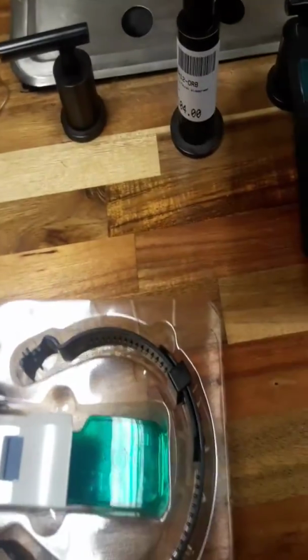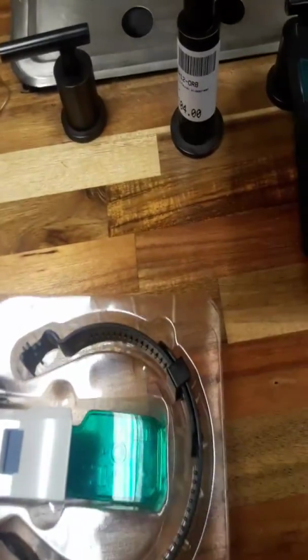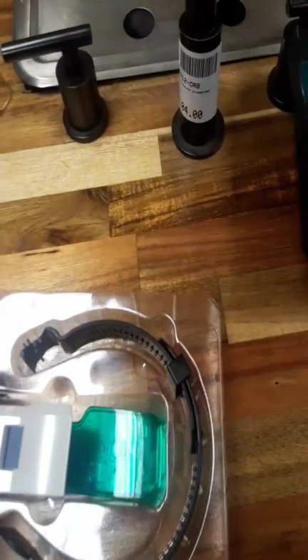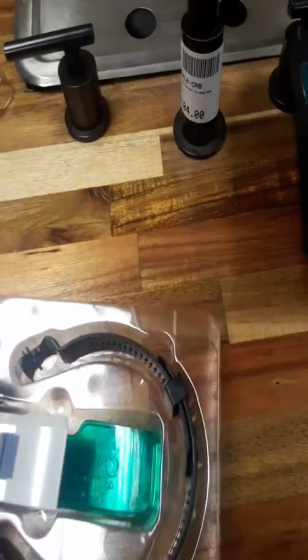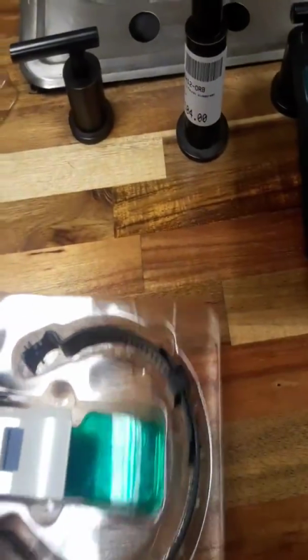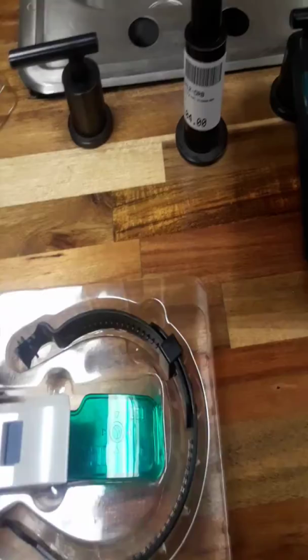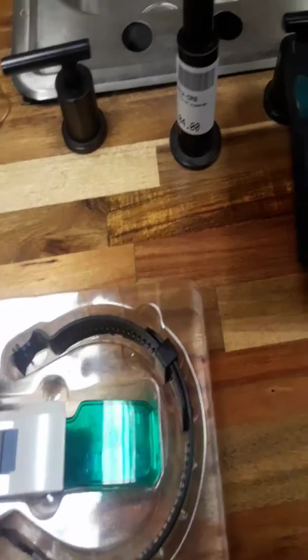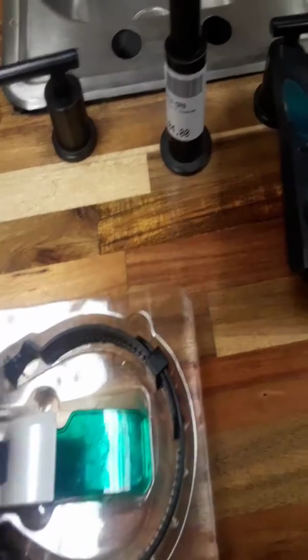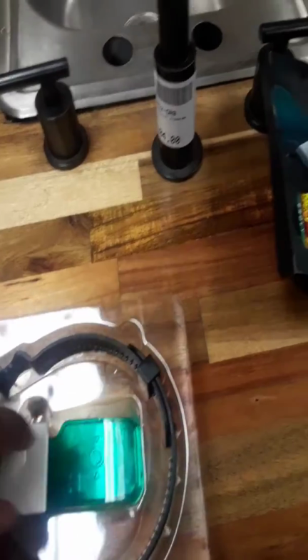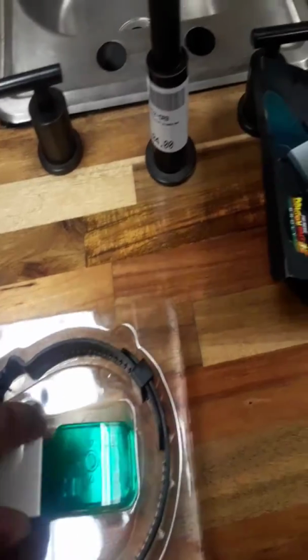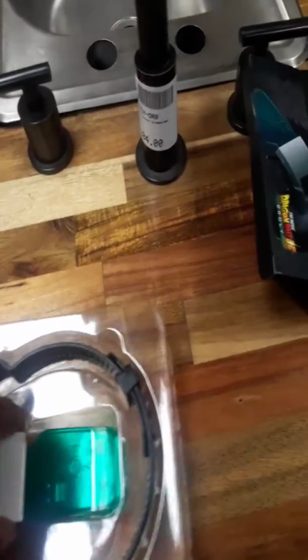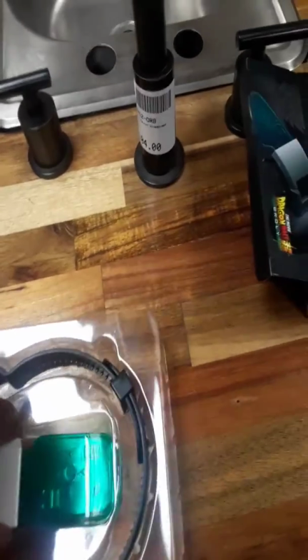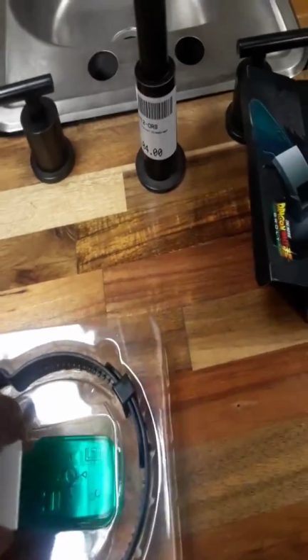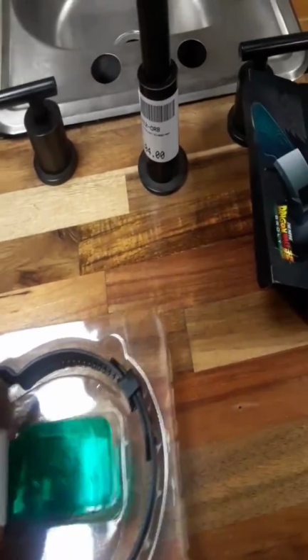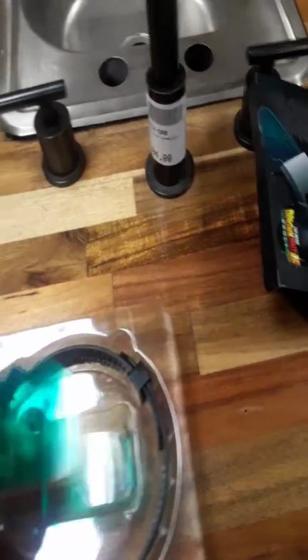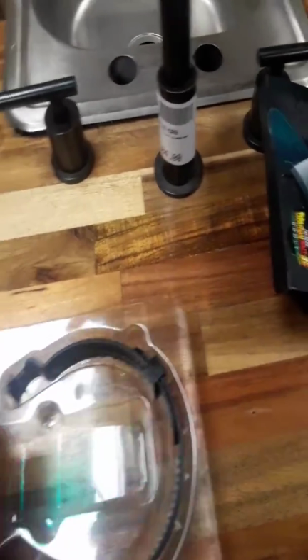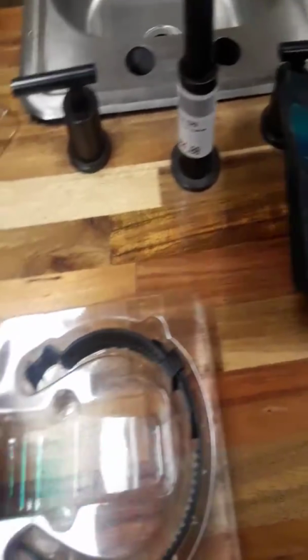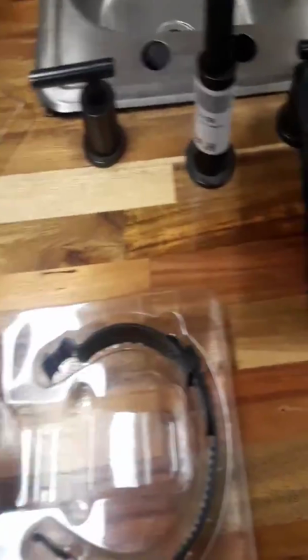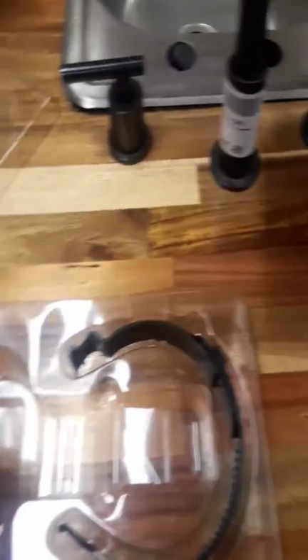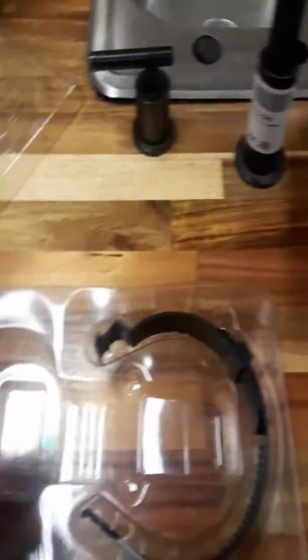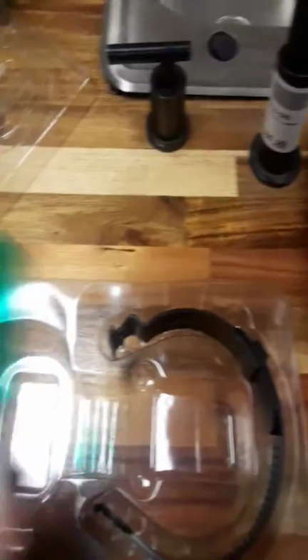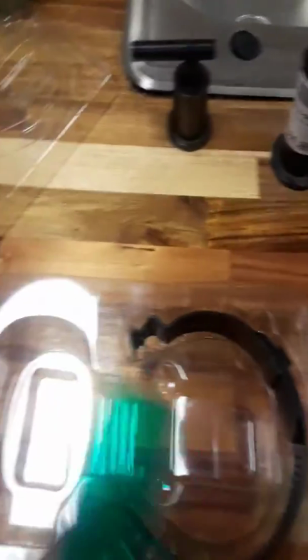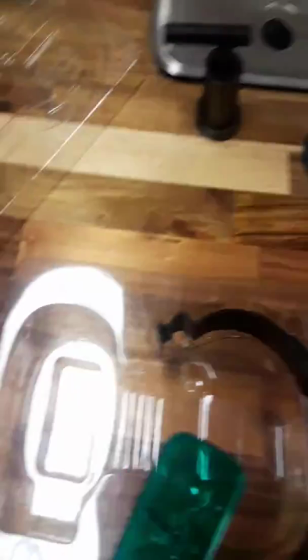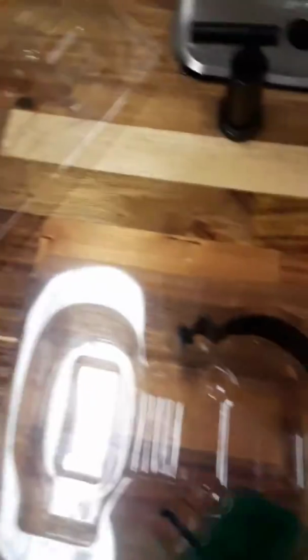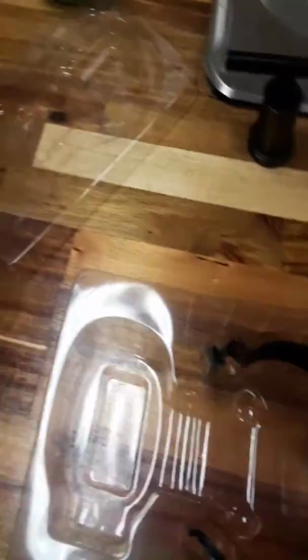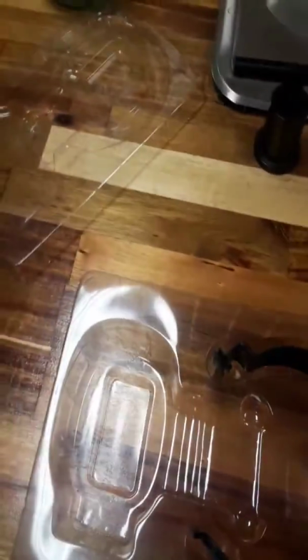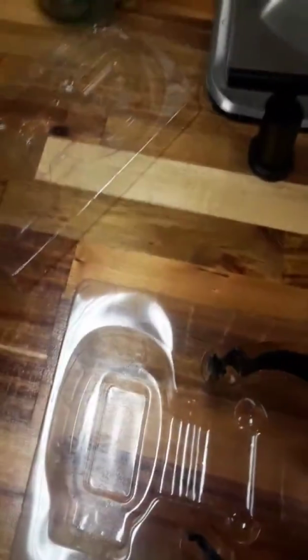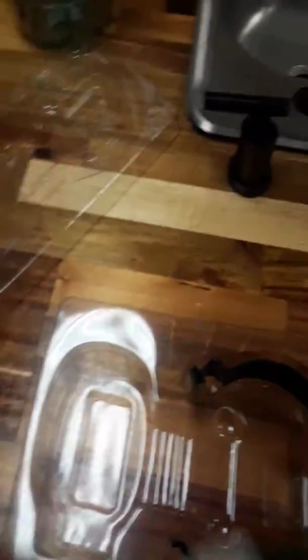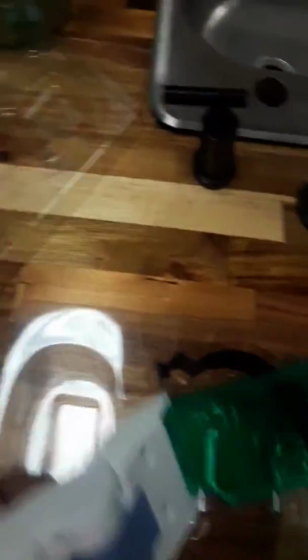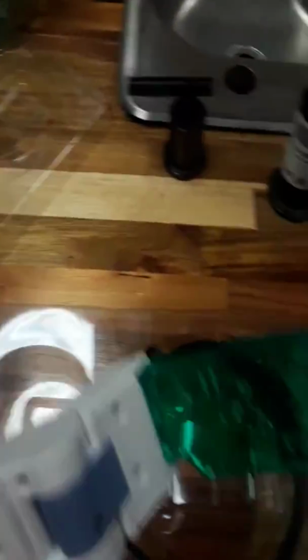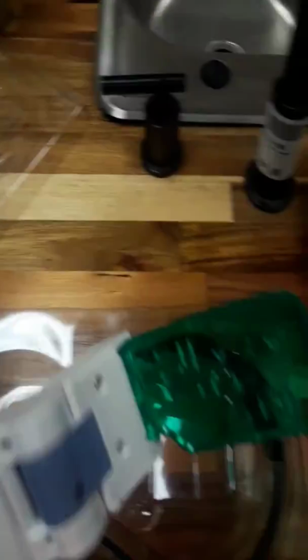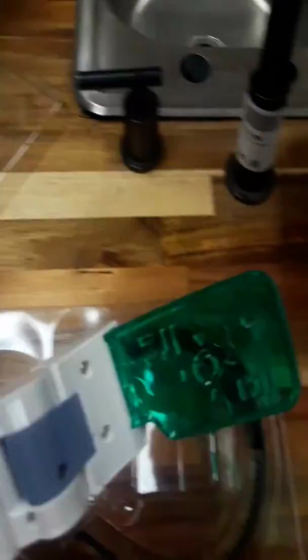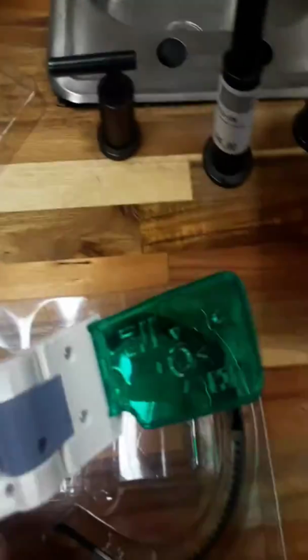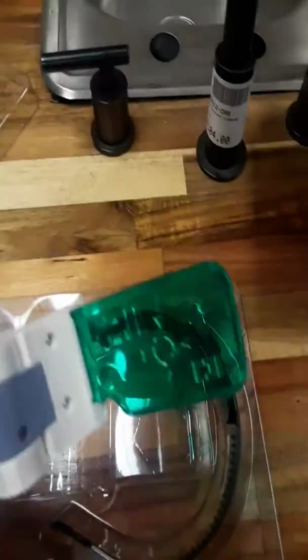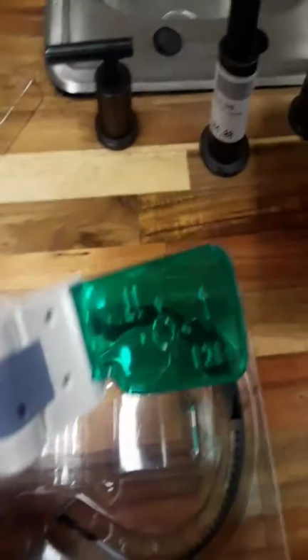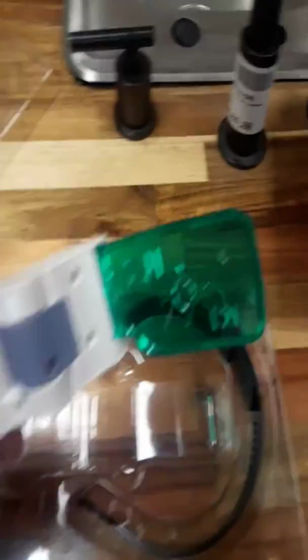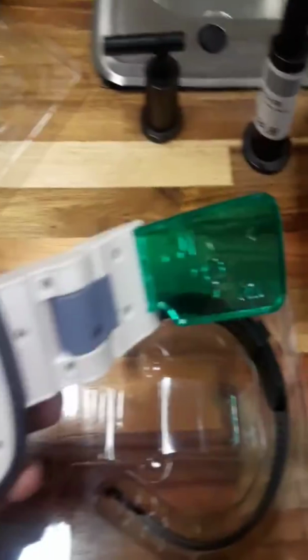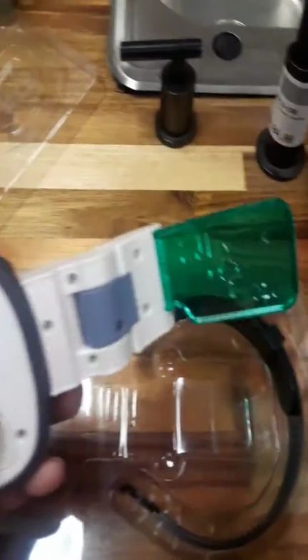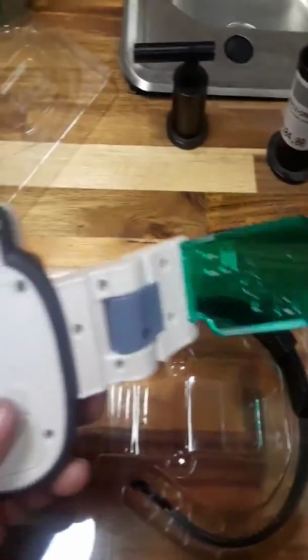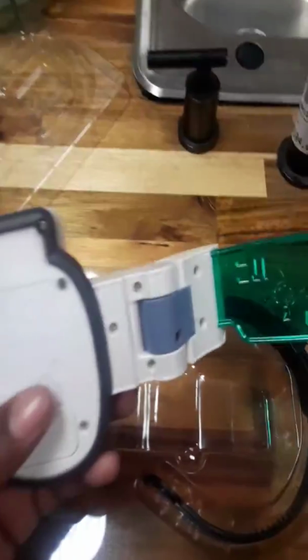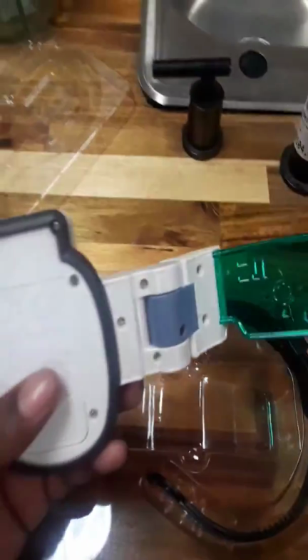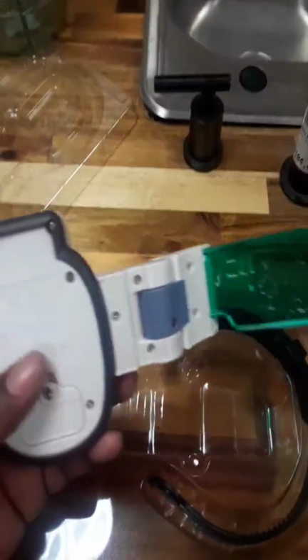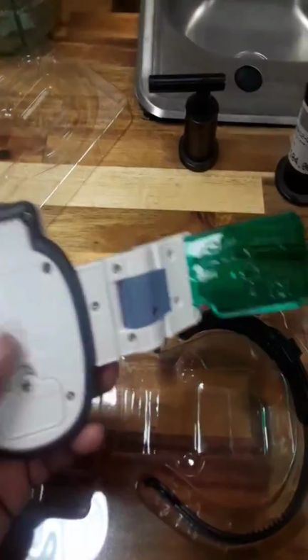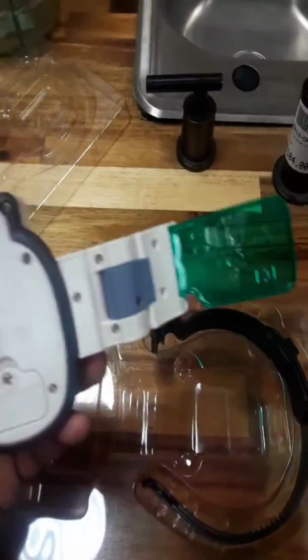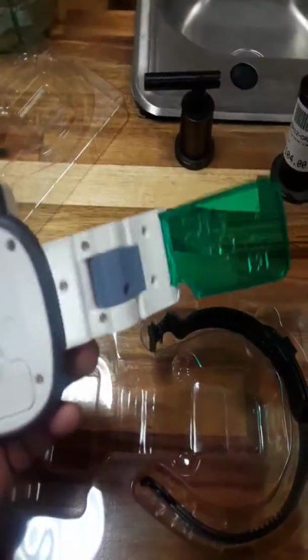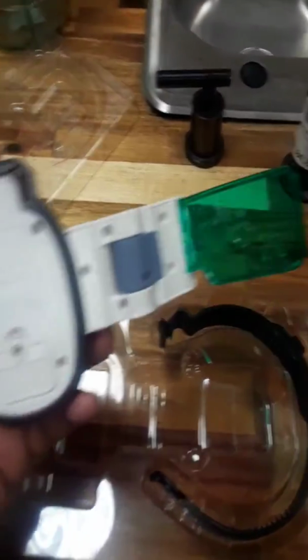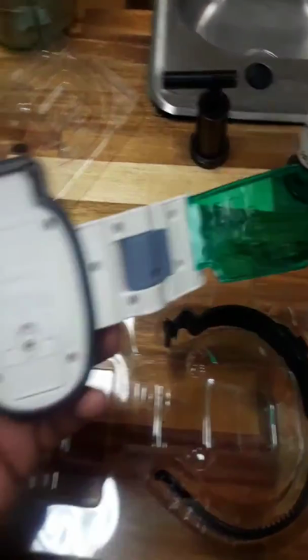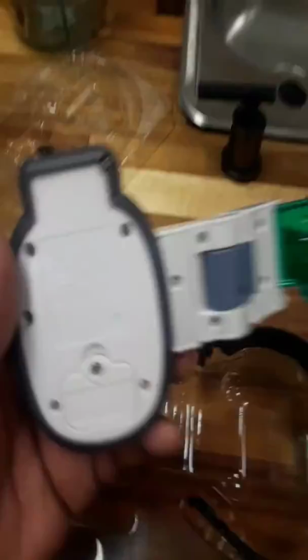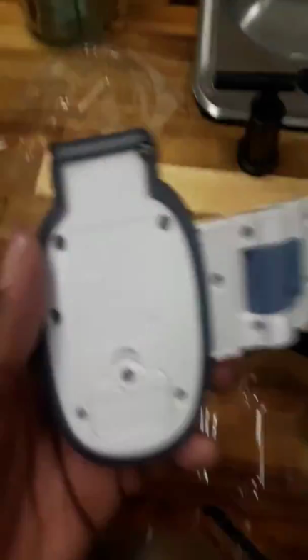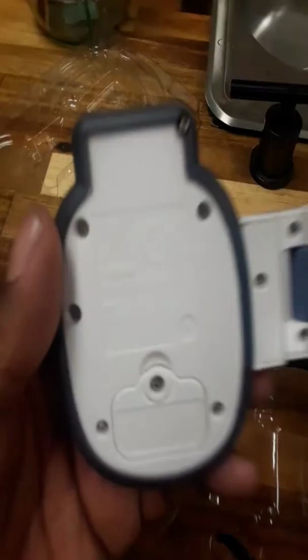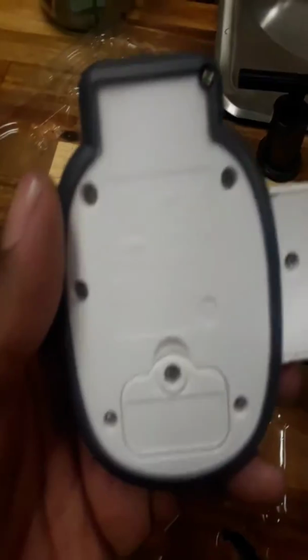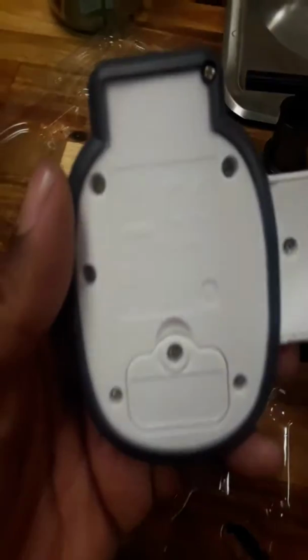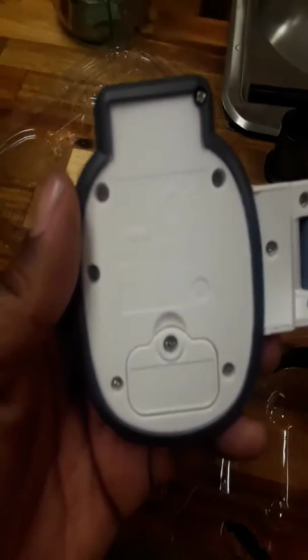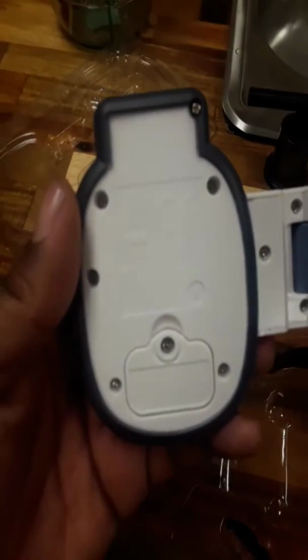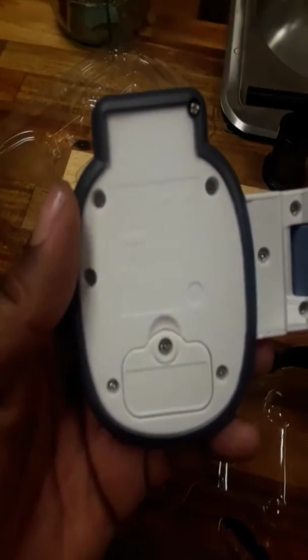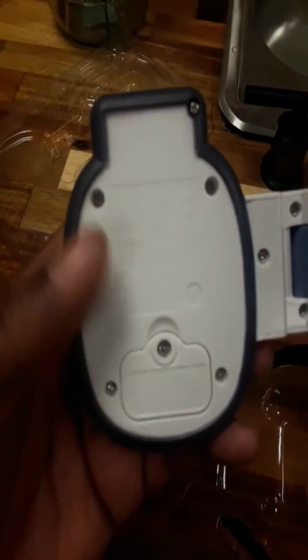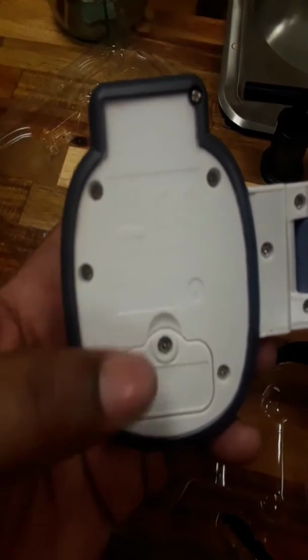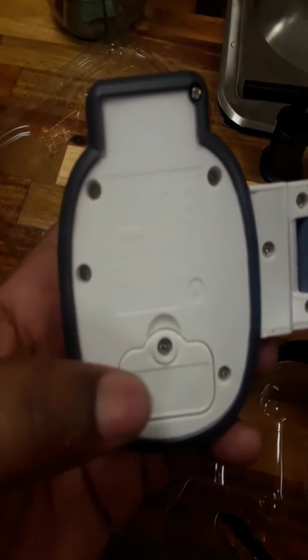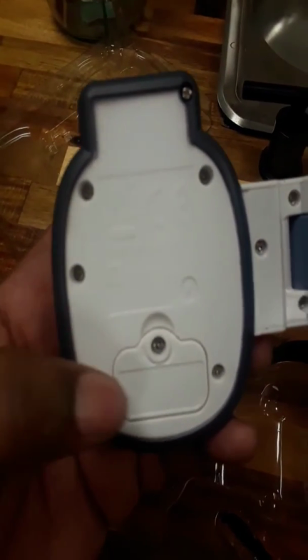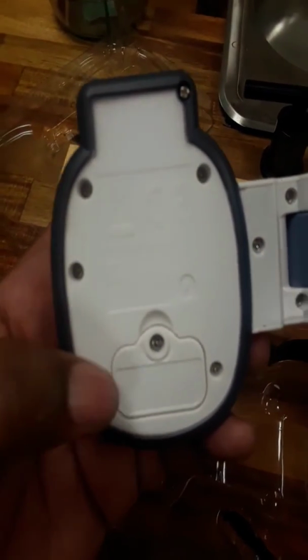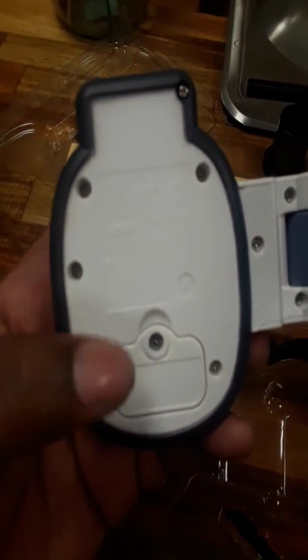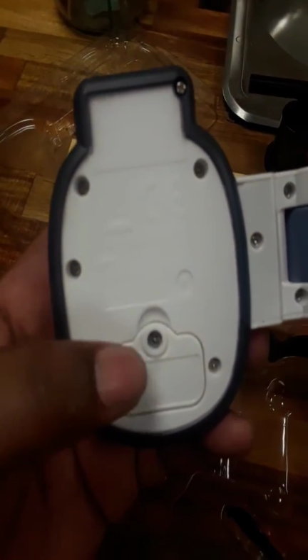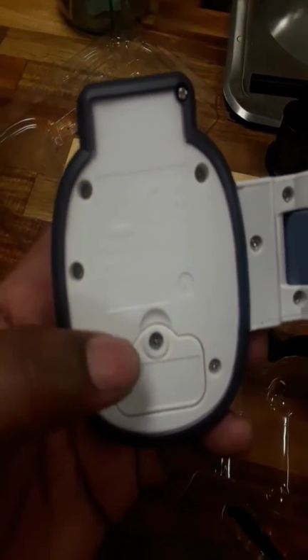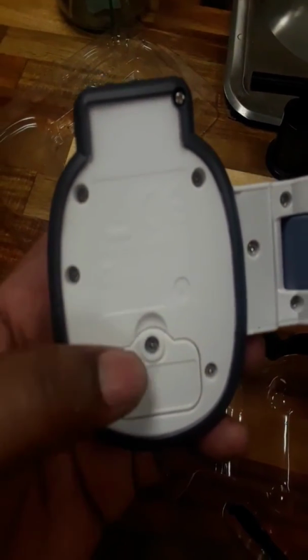And we have the Scouter. You have the inside — this is the battery compartment.